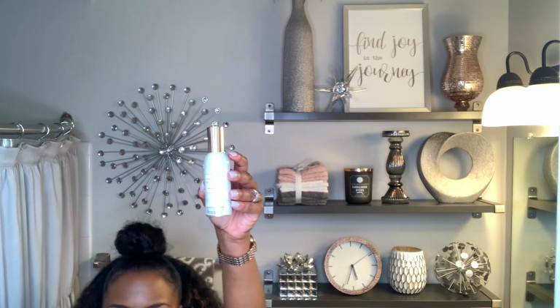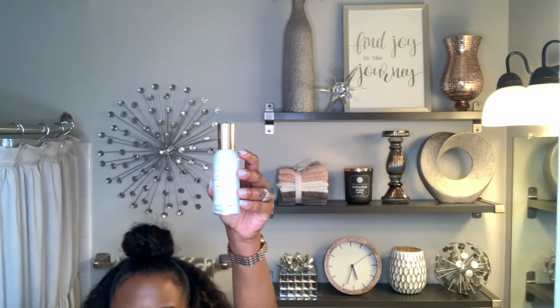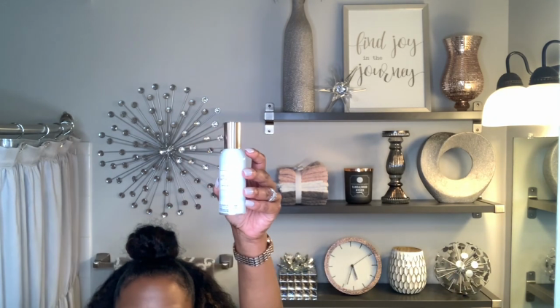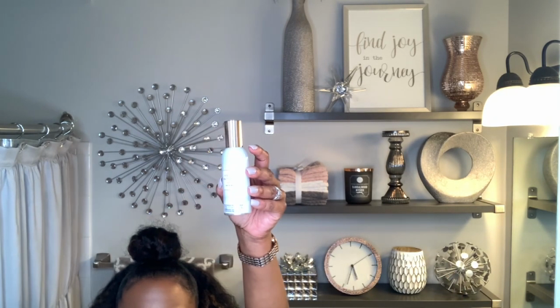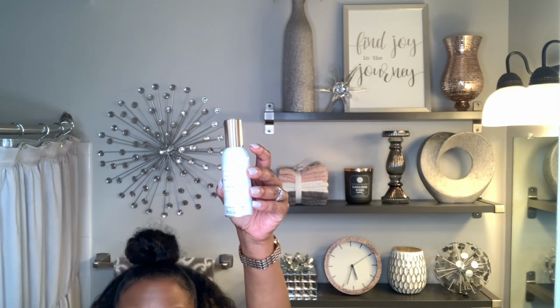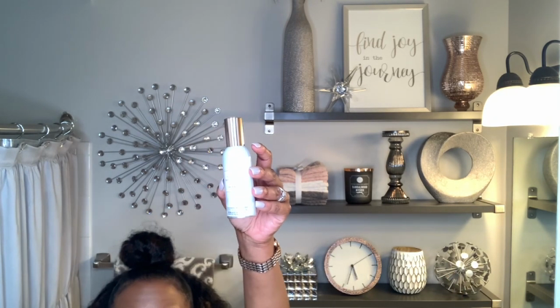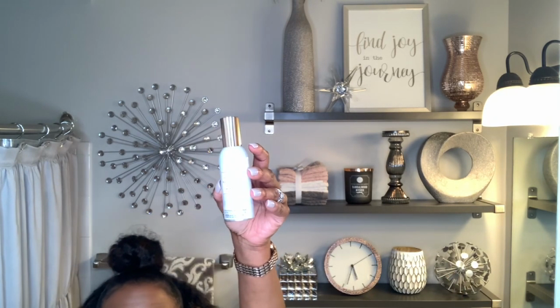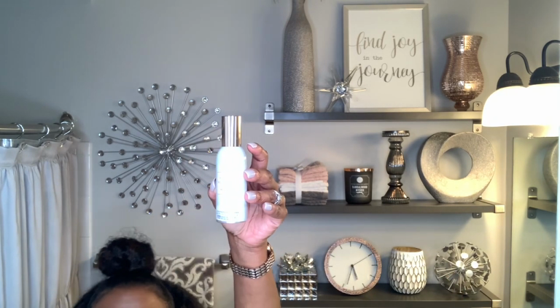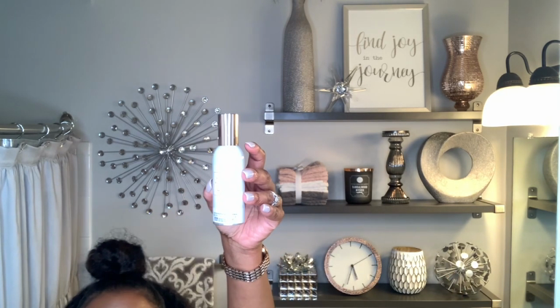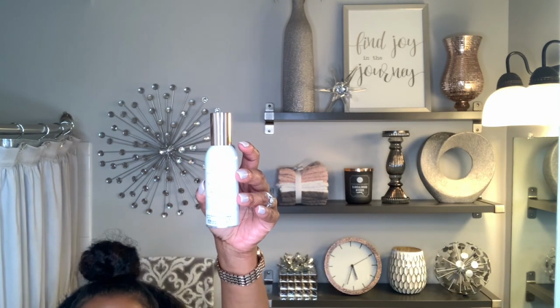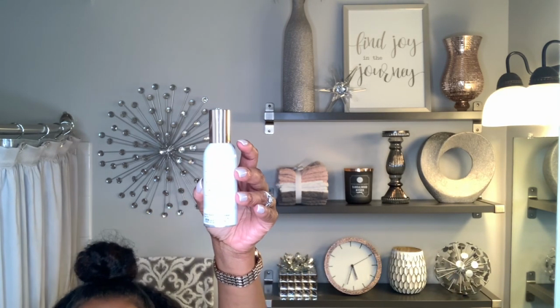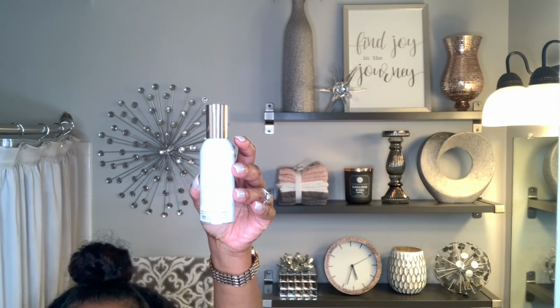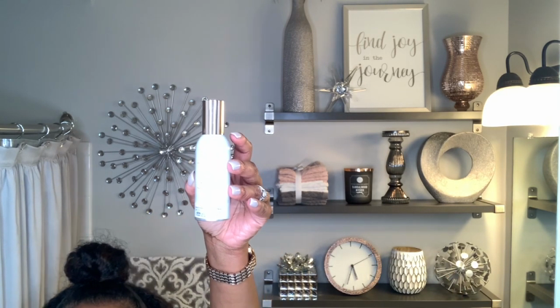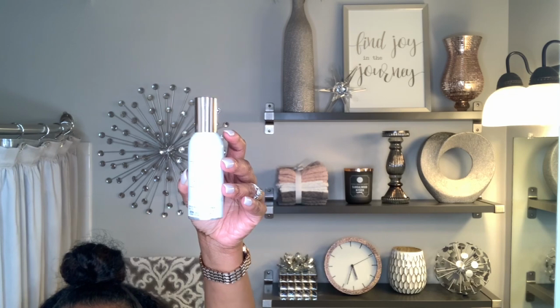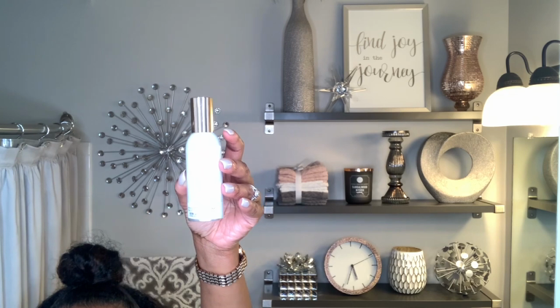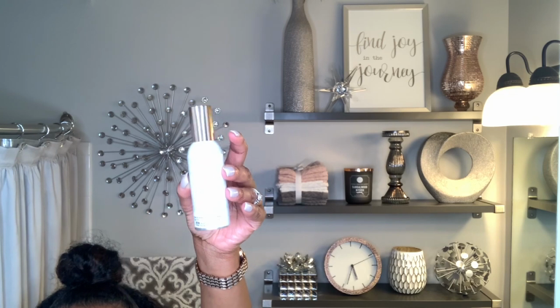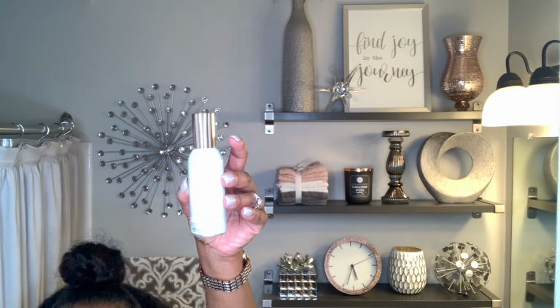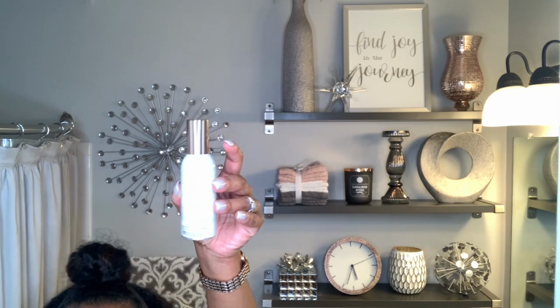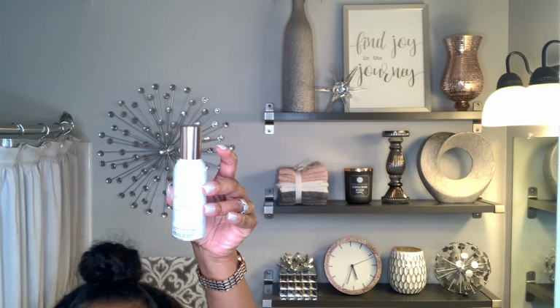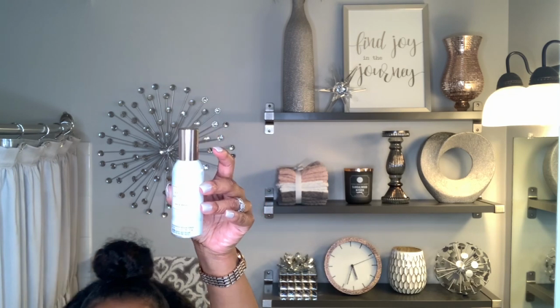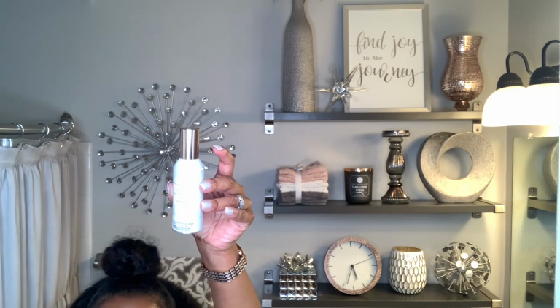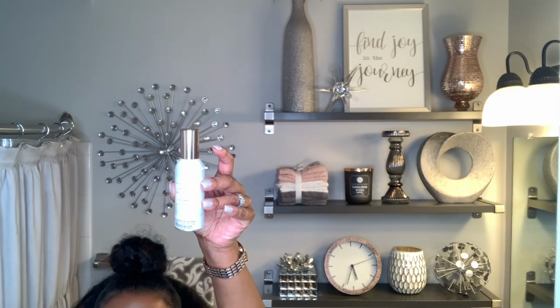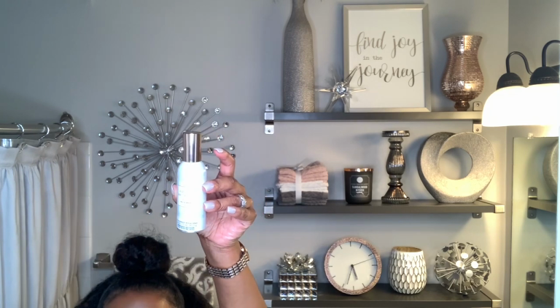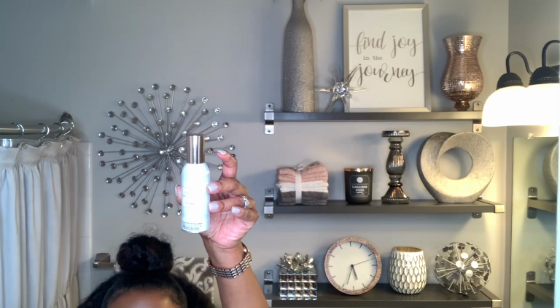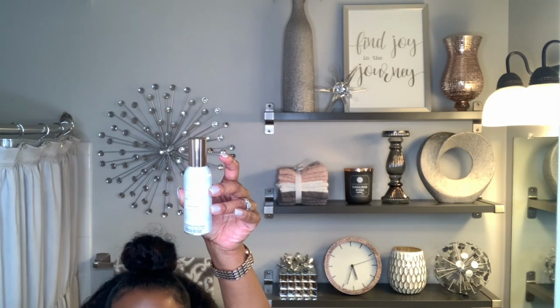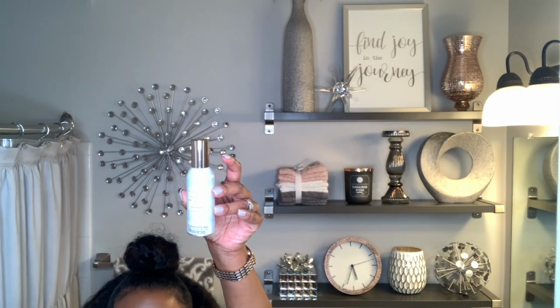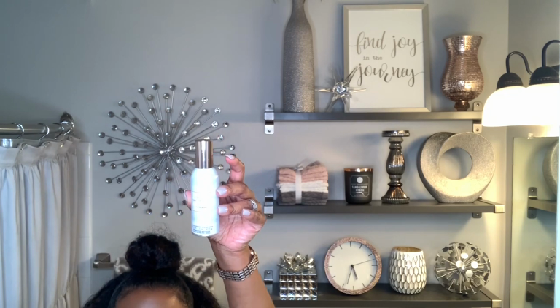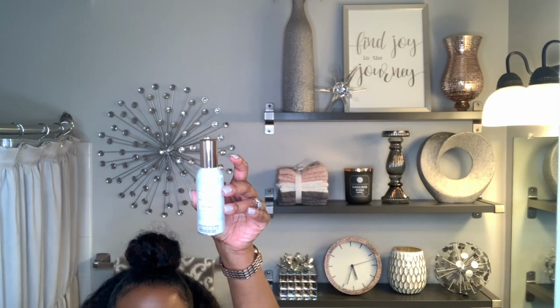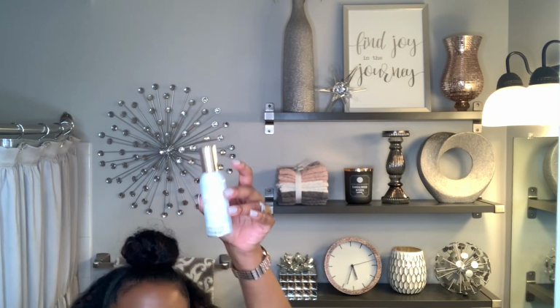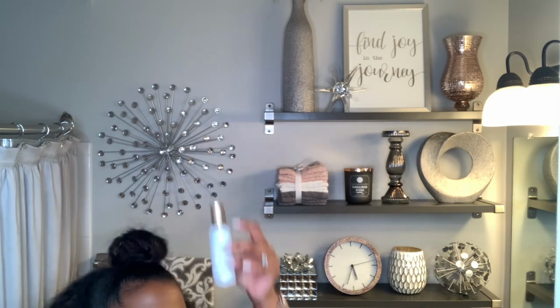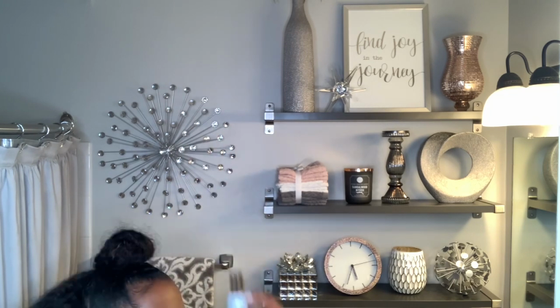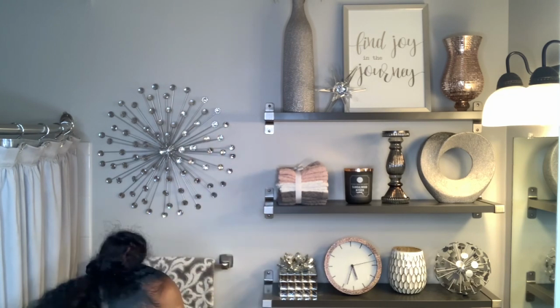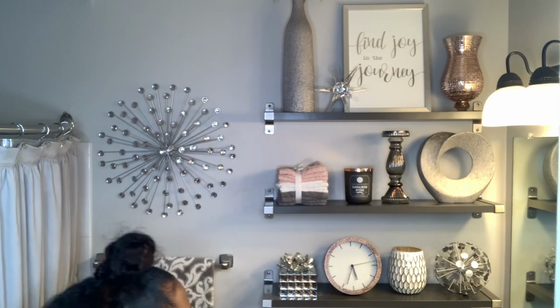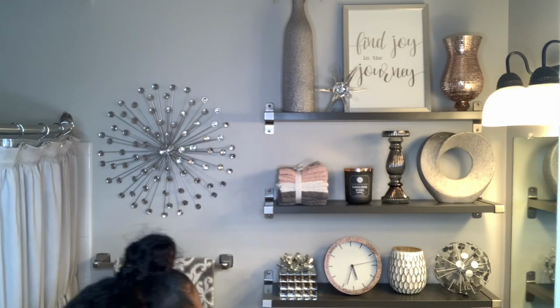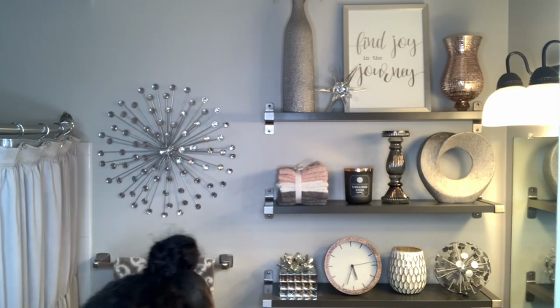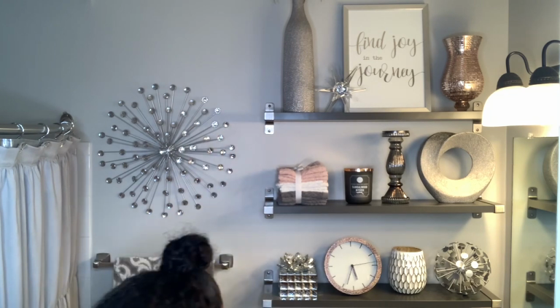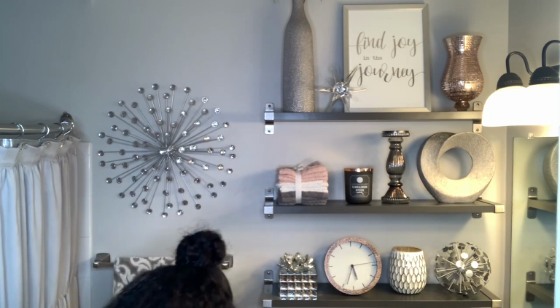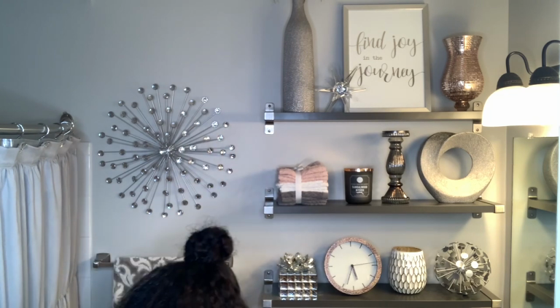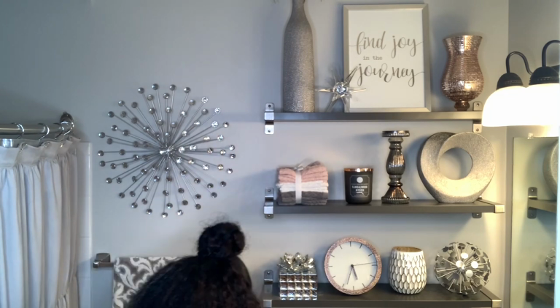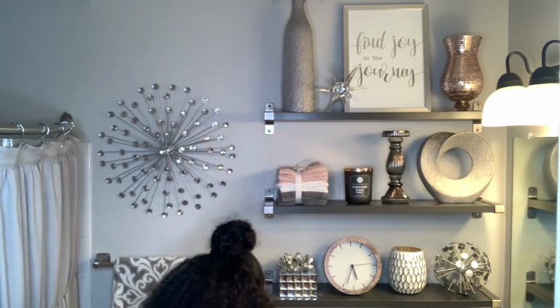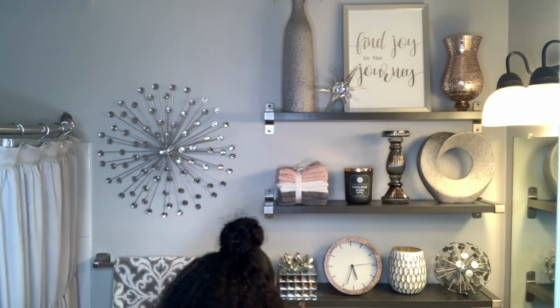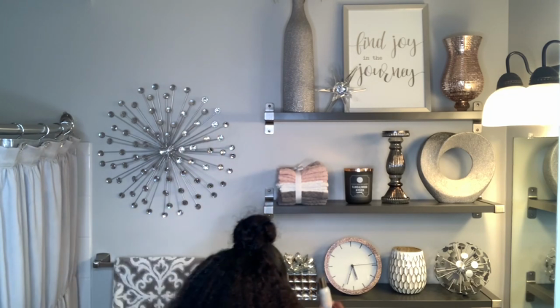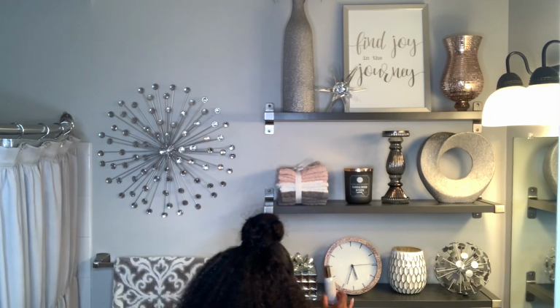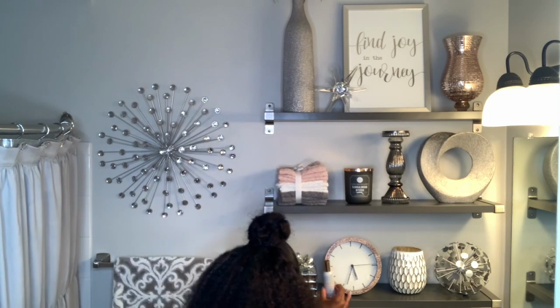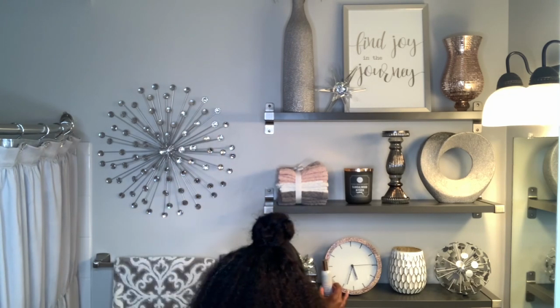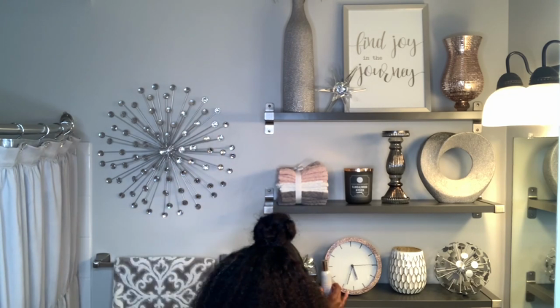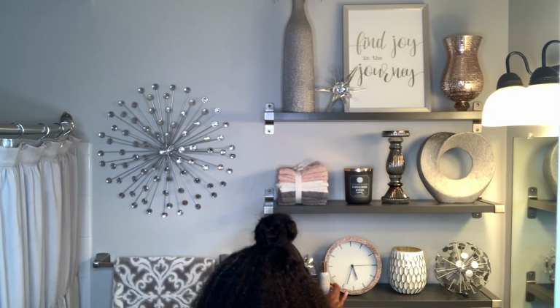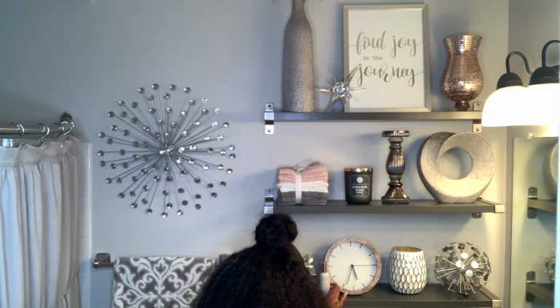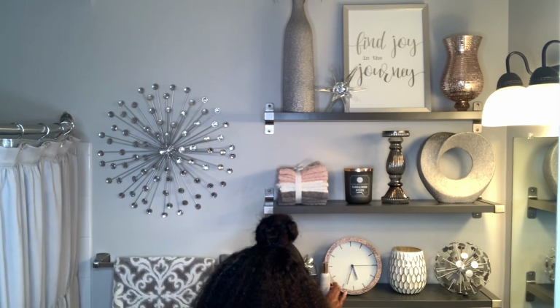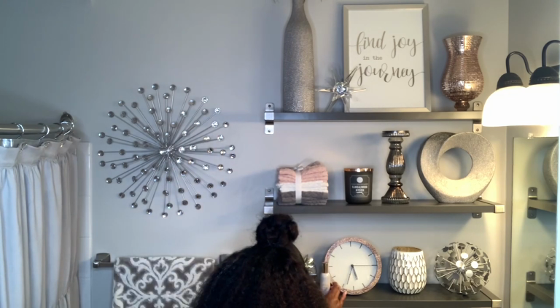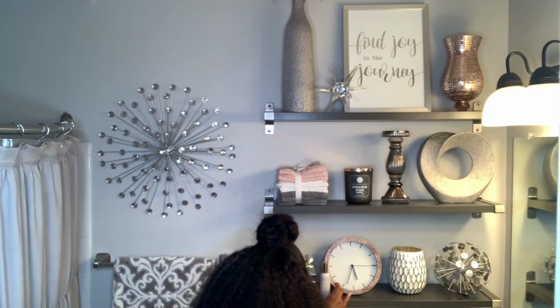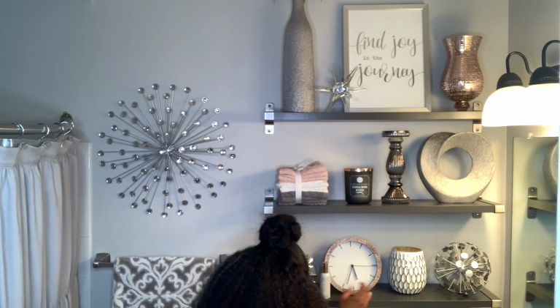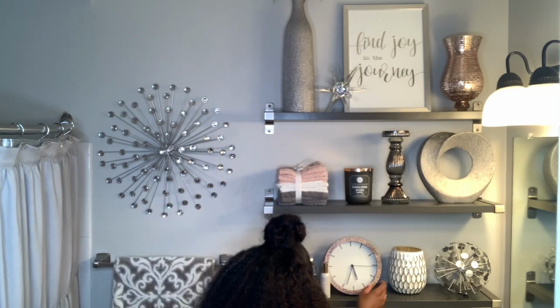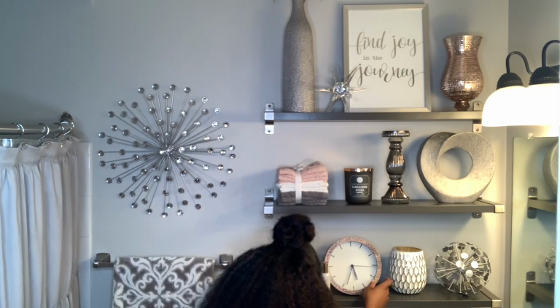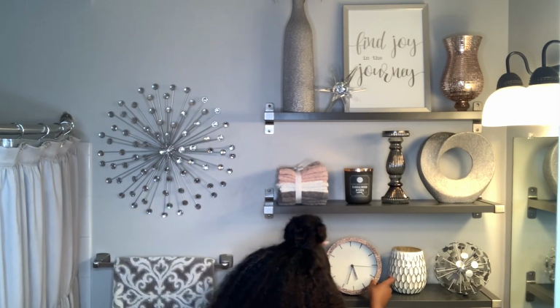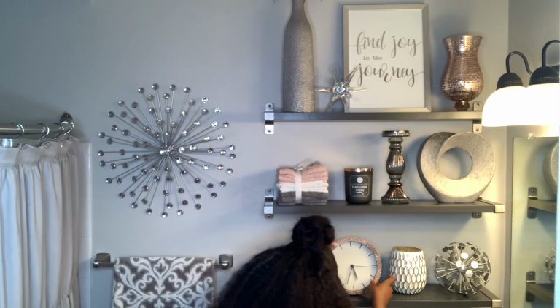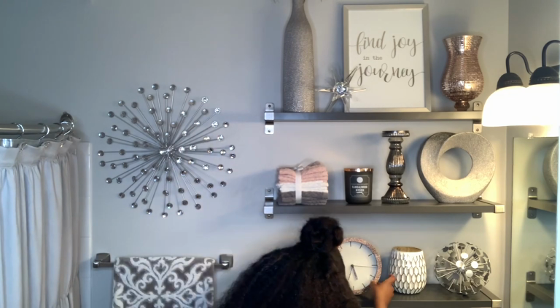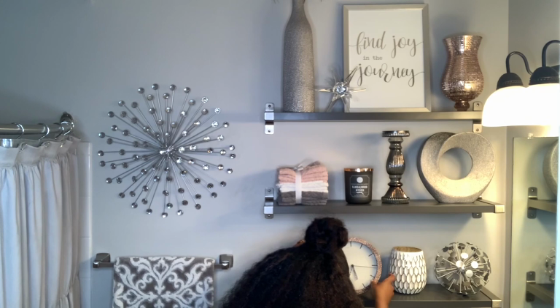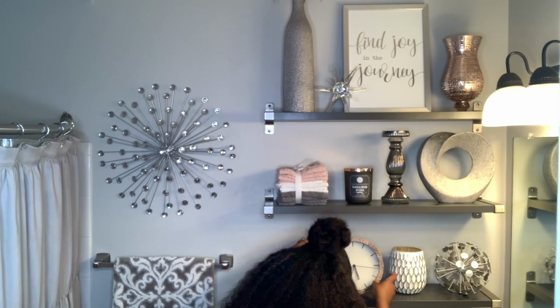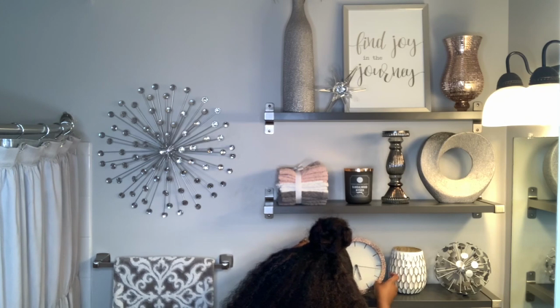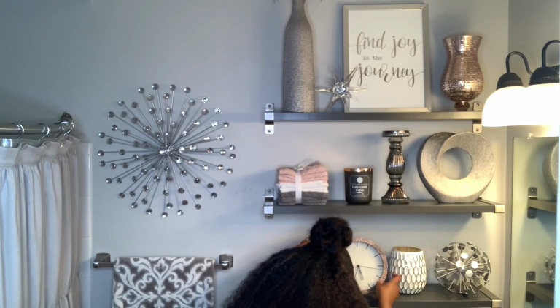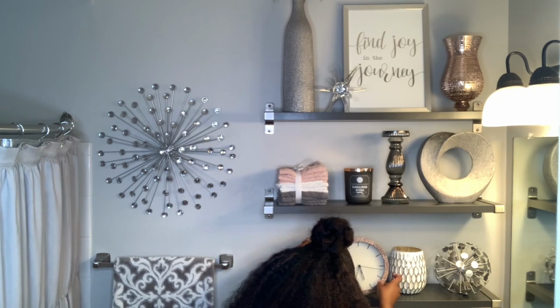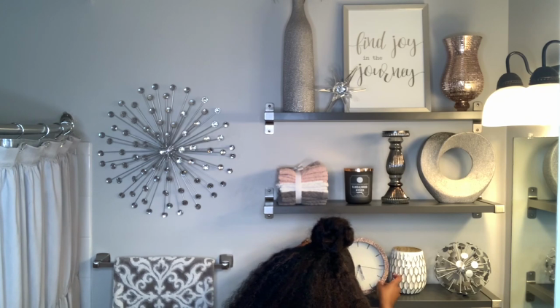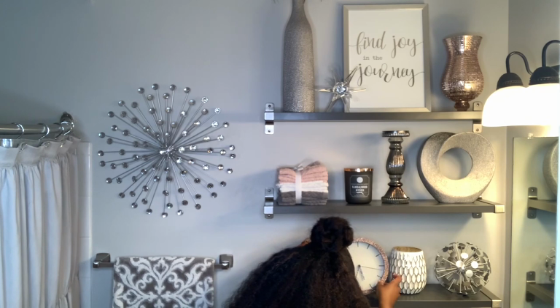This room spray came from Bath and Body Works and they have the best air fresheners ever. This is Hibiscus Waterfalls.